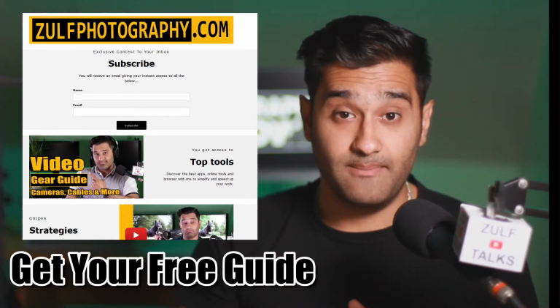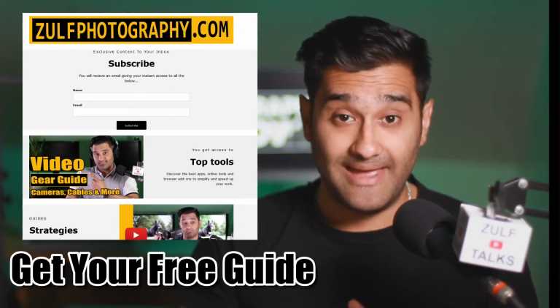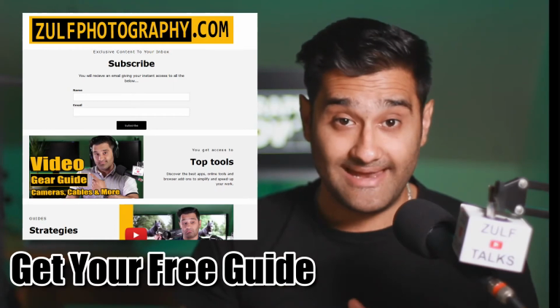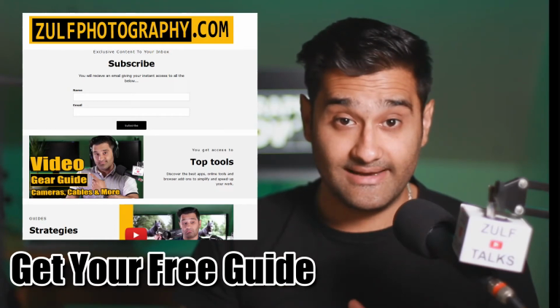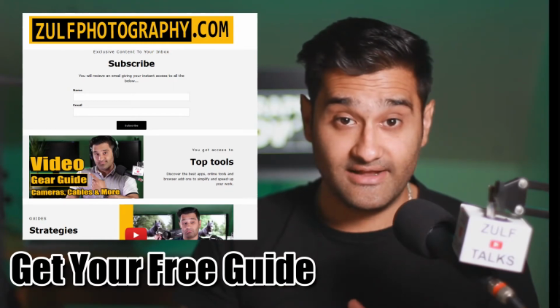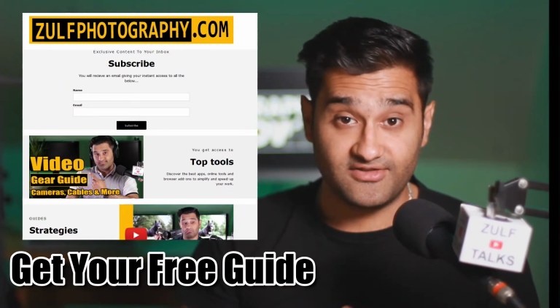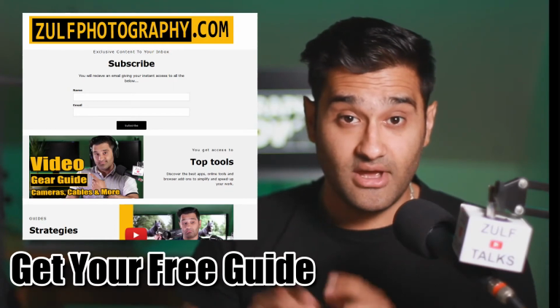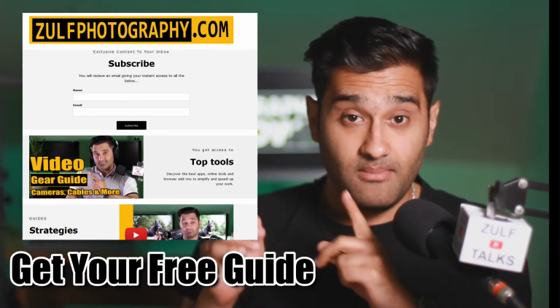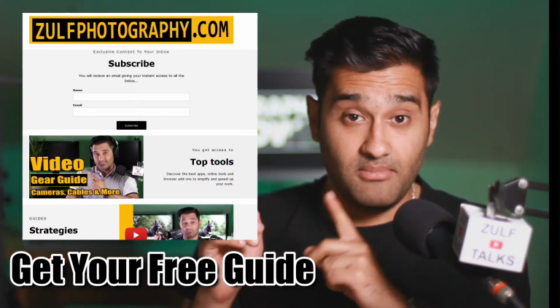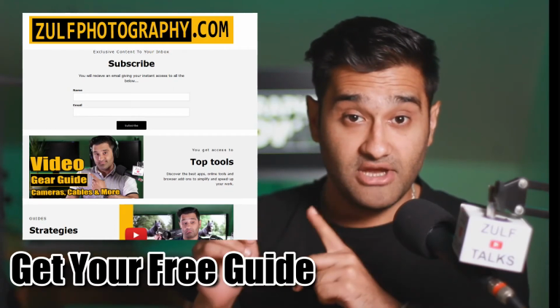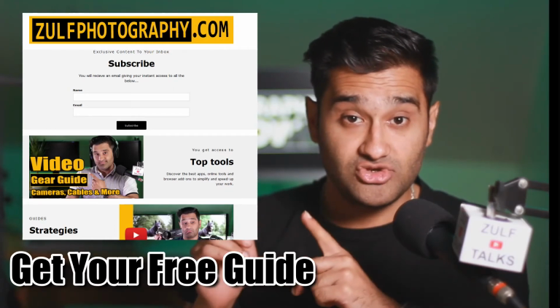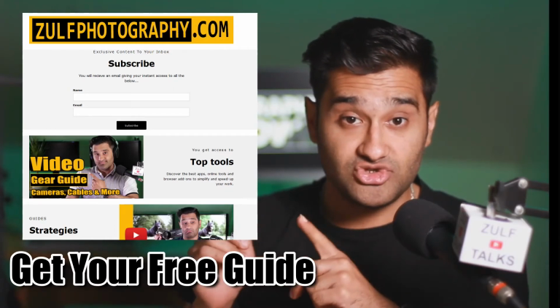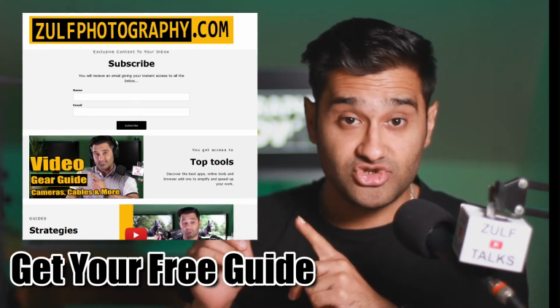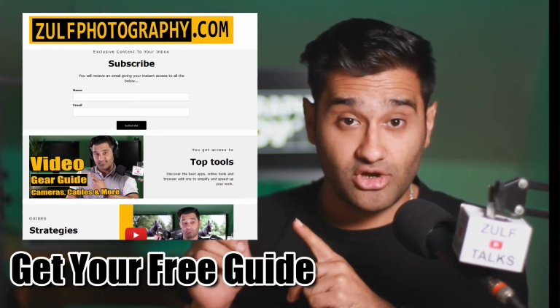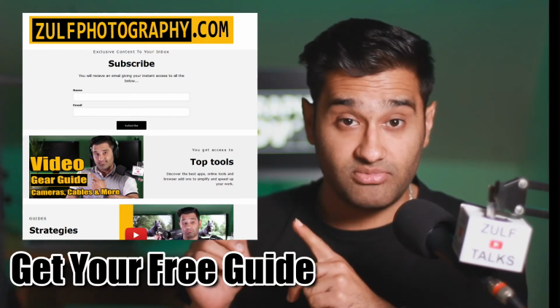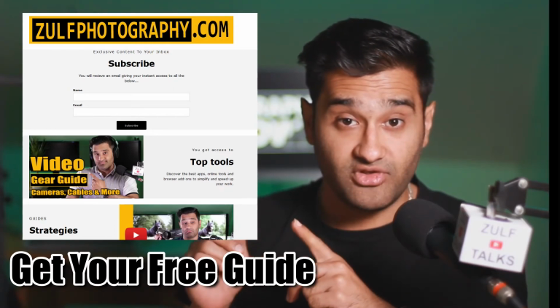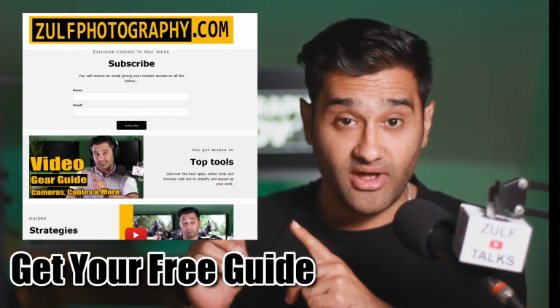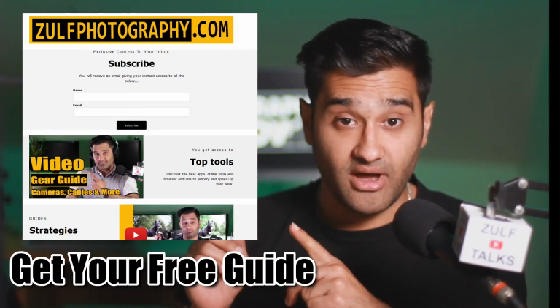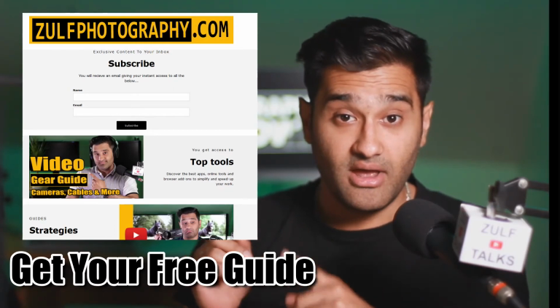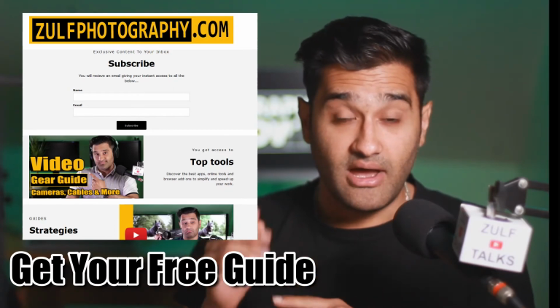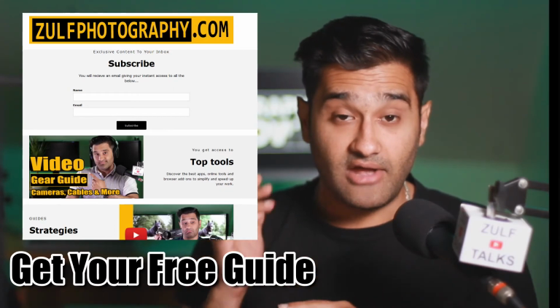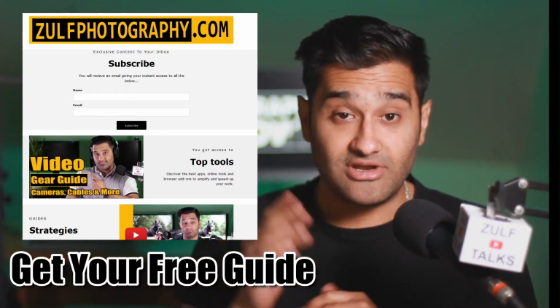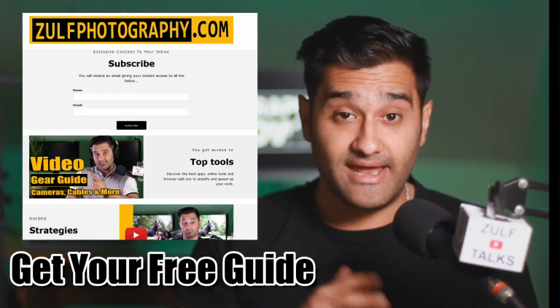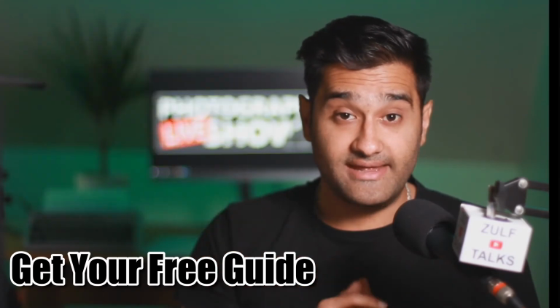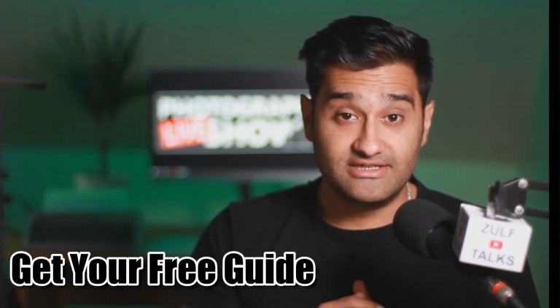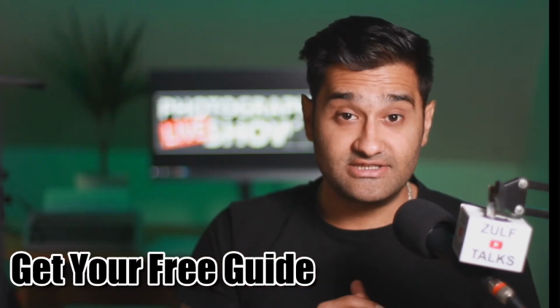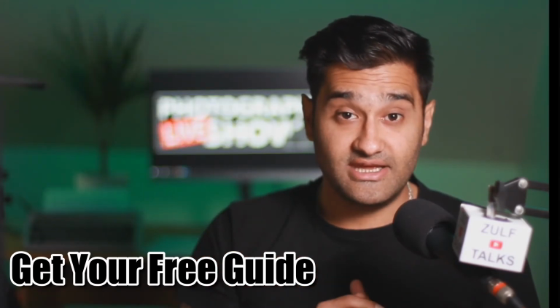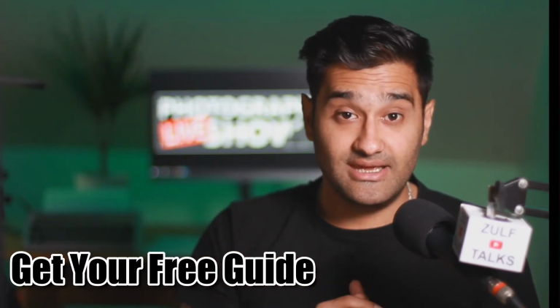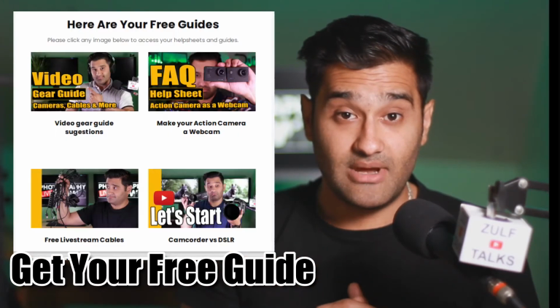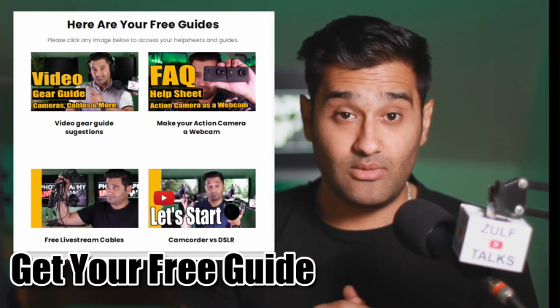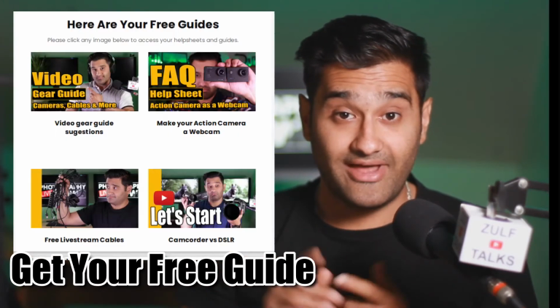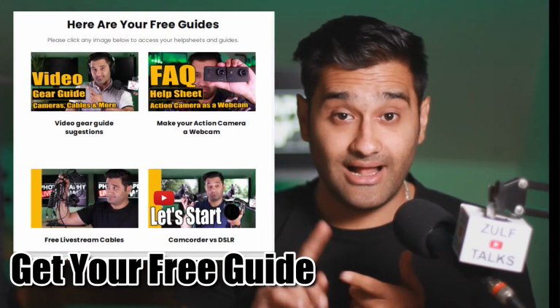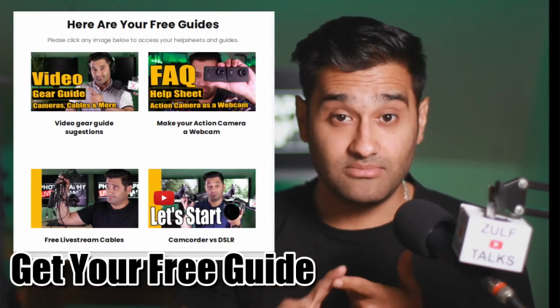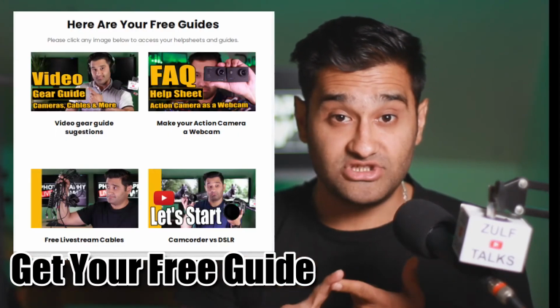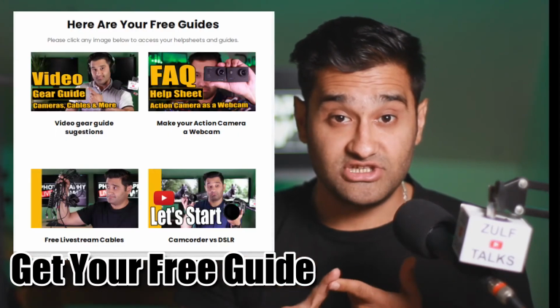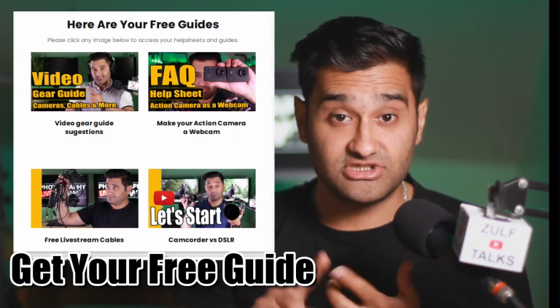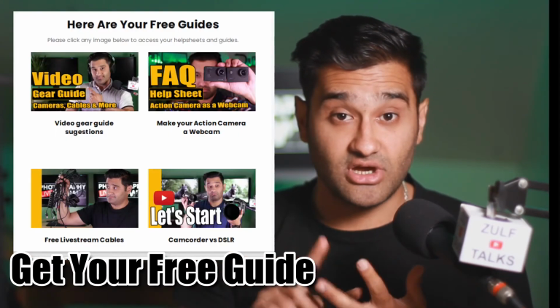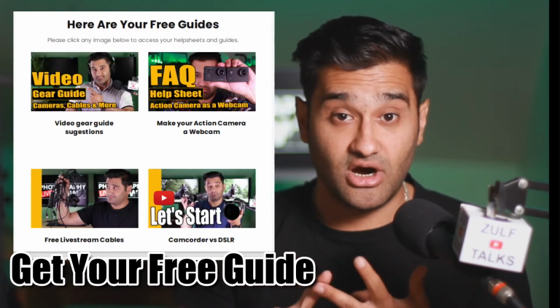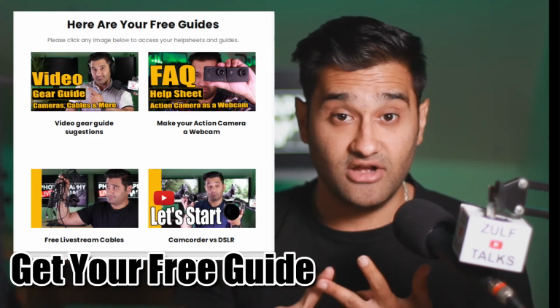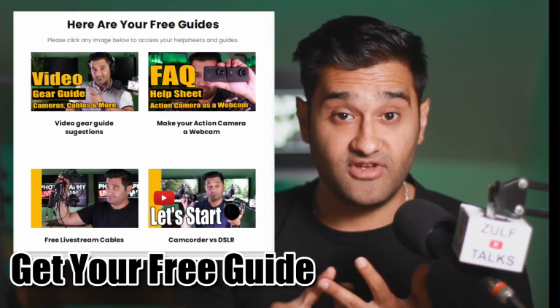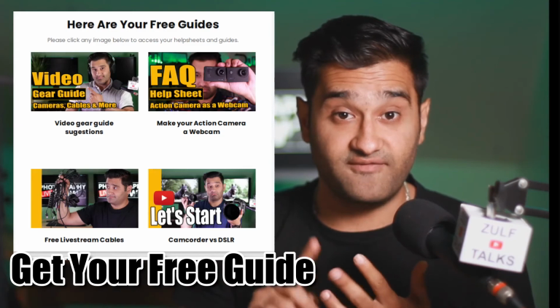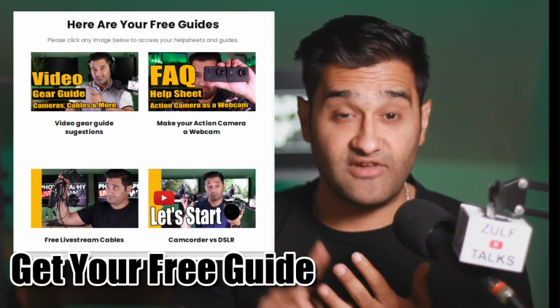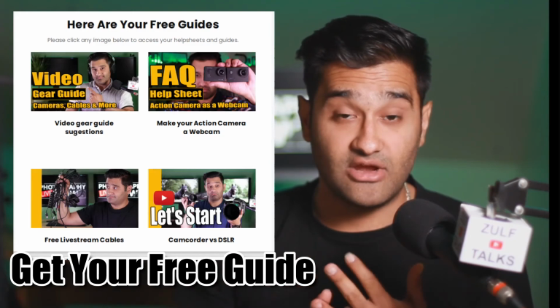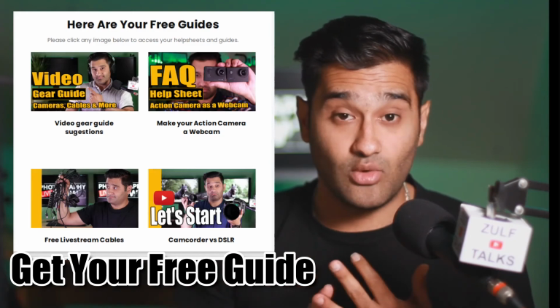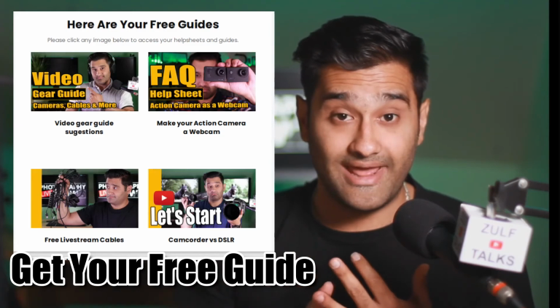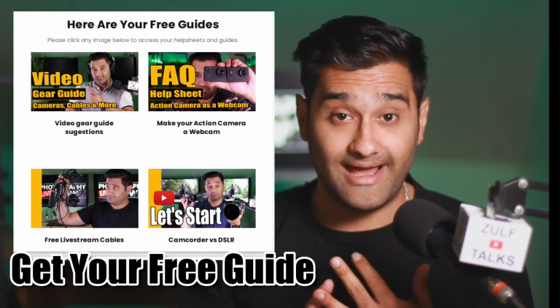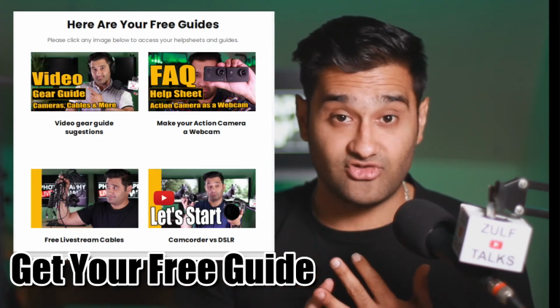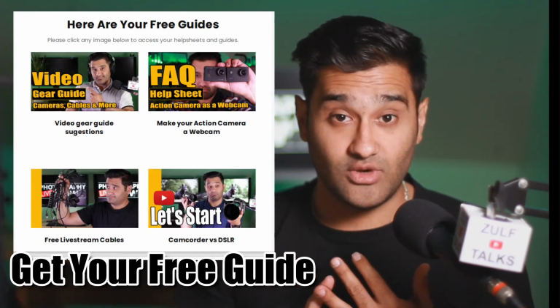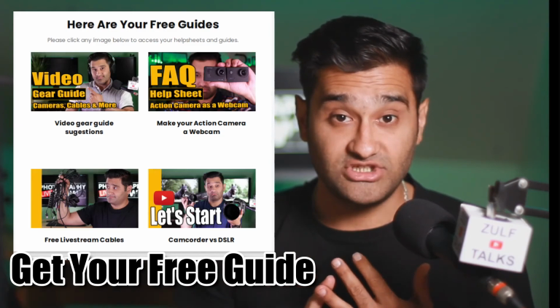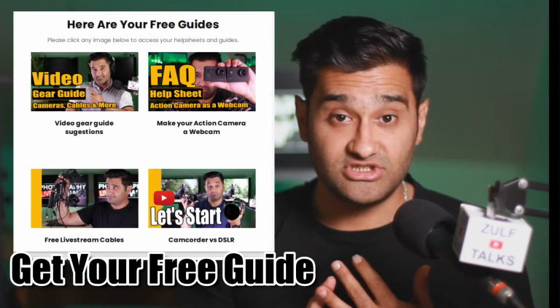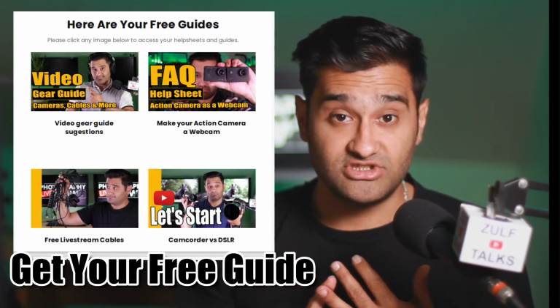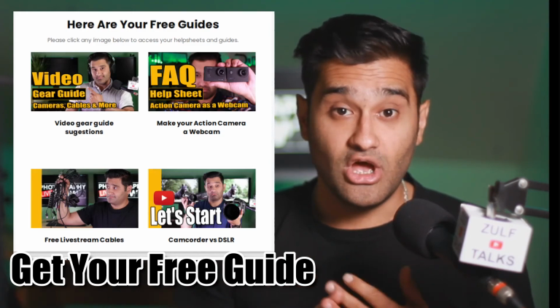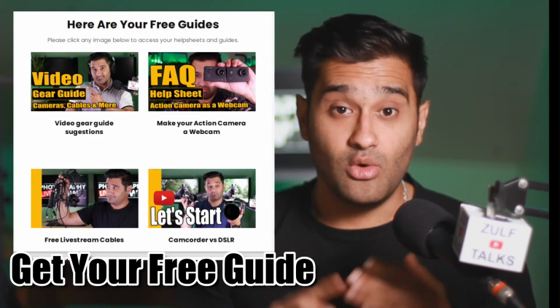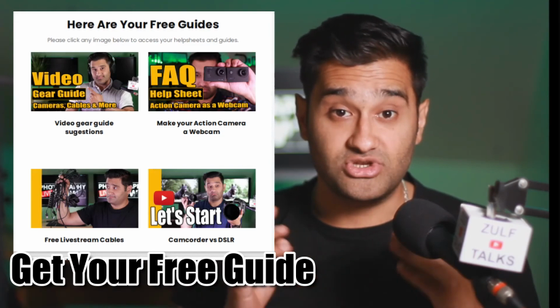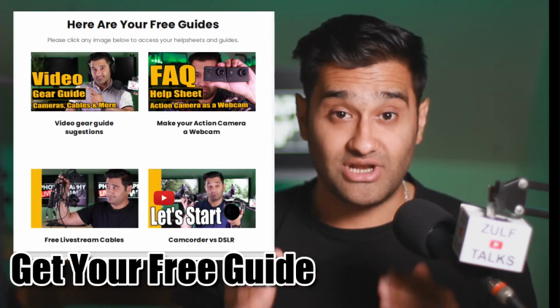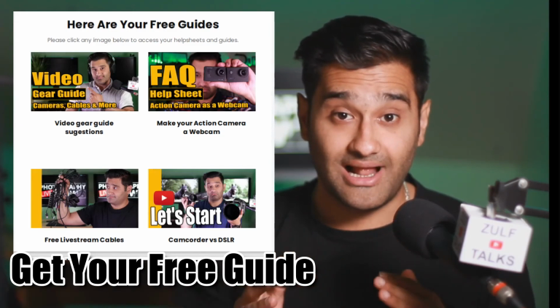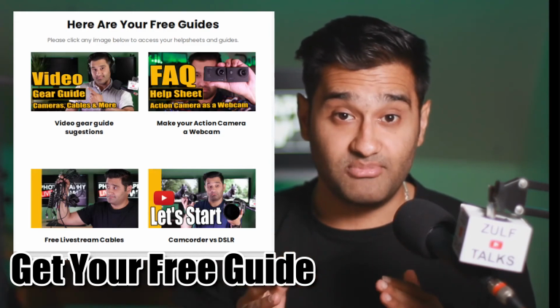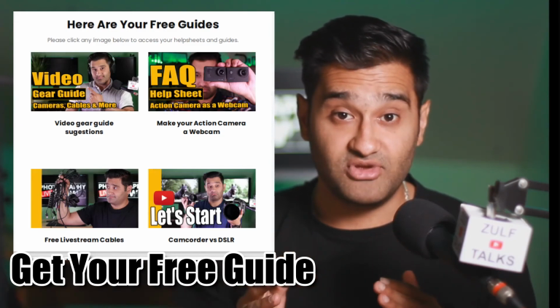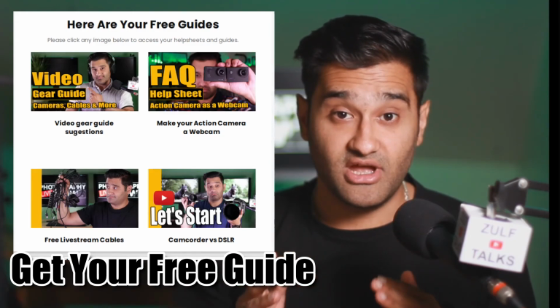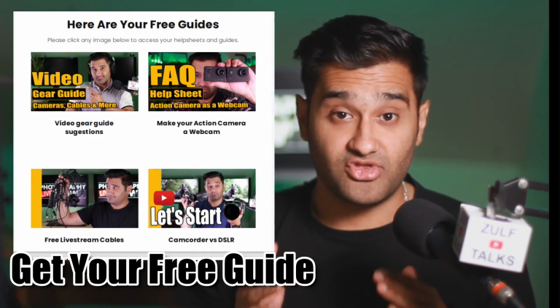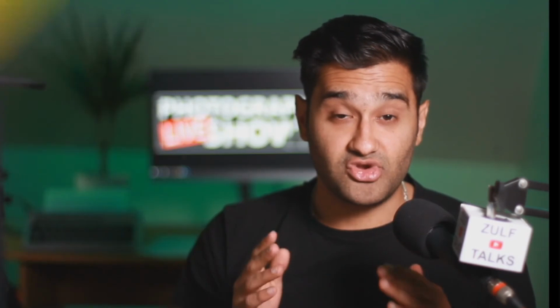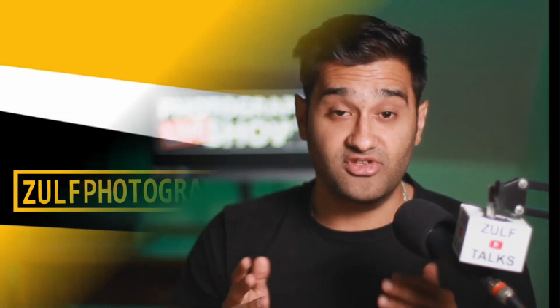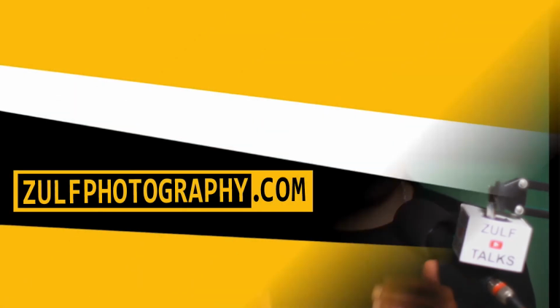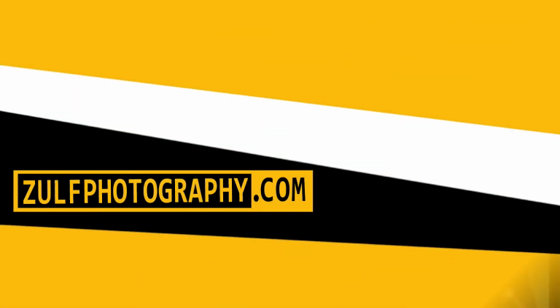To support this video, I've got a link in the description to my mailing list. Make sure to sign up and you'll get an instant email with help sheets, guides, and frequently asked questions which will help you get through this journey.